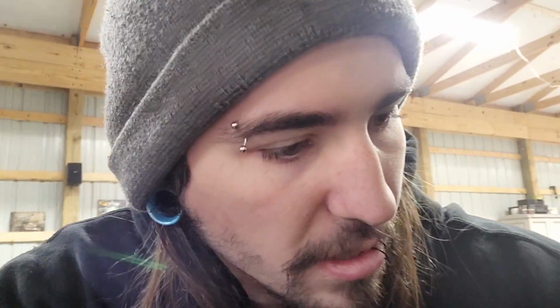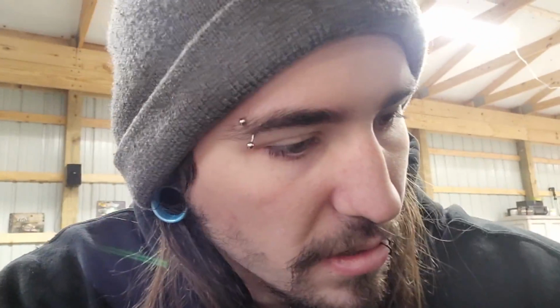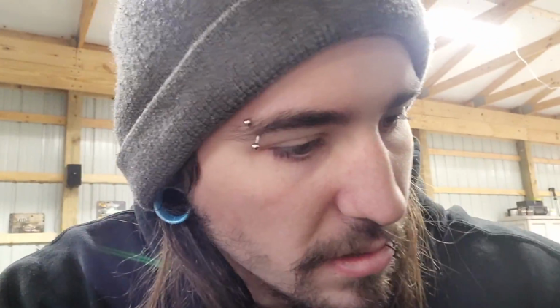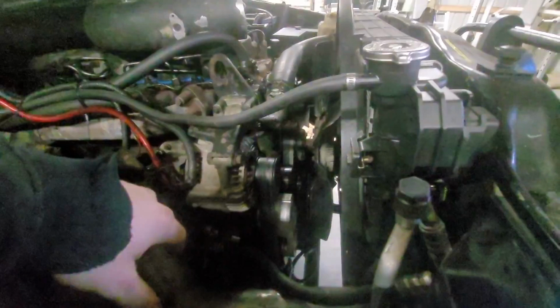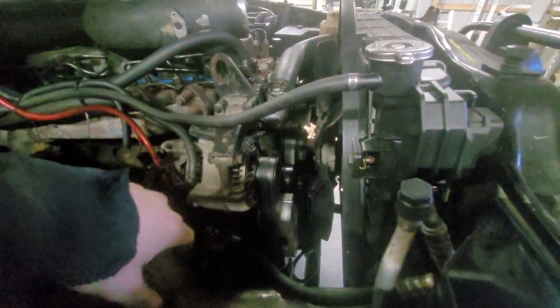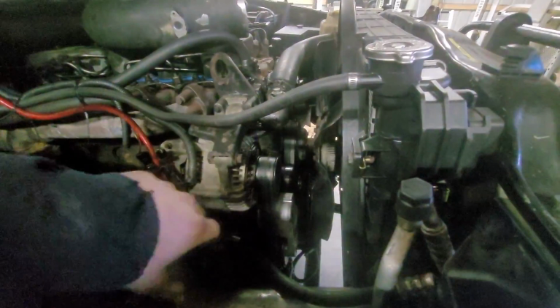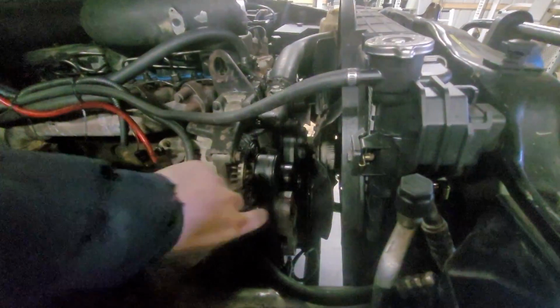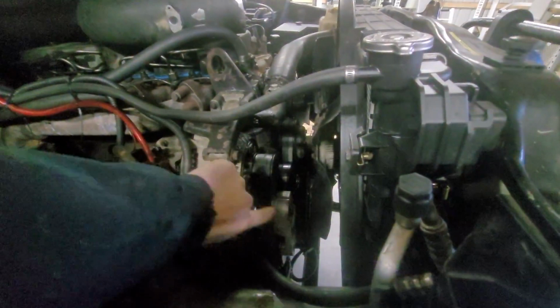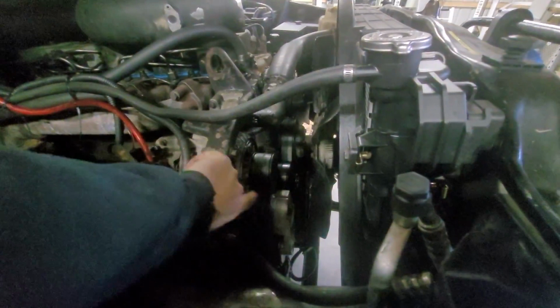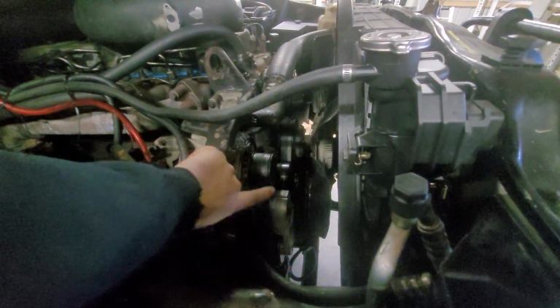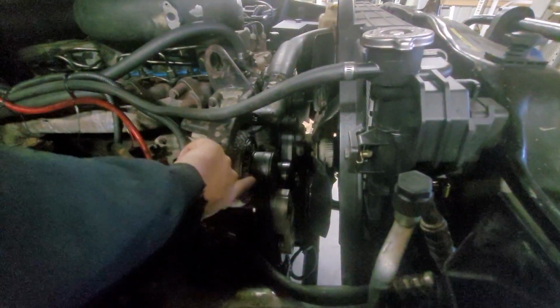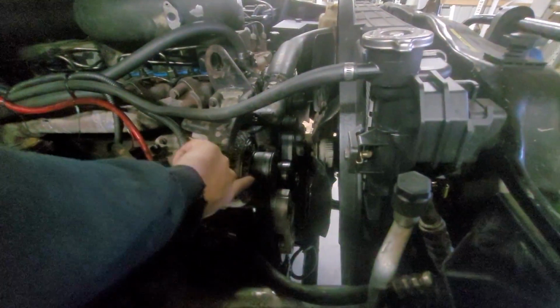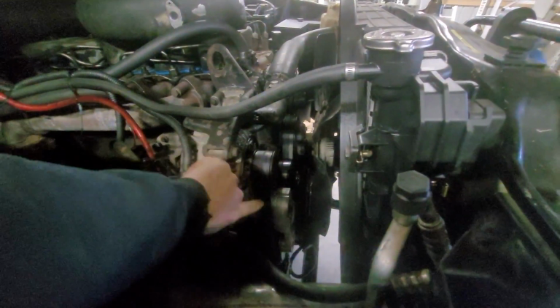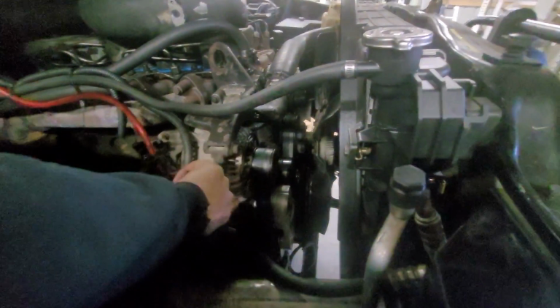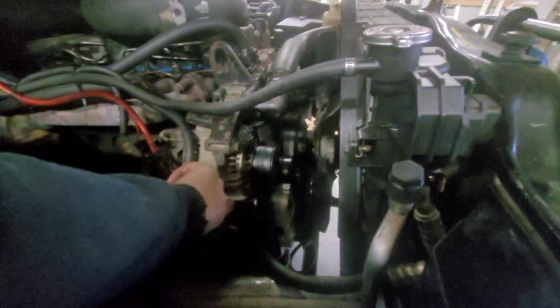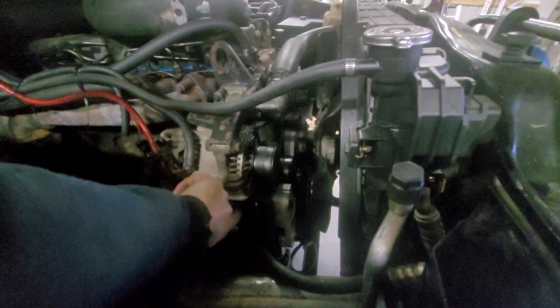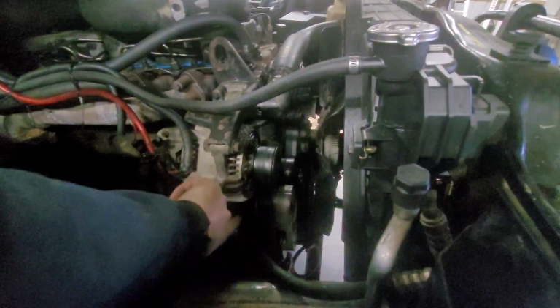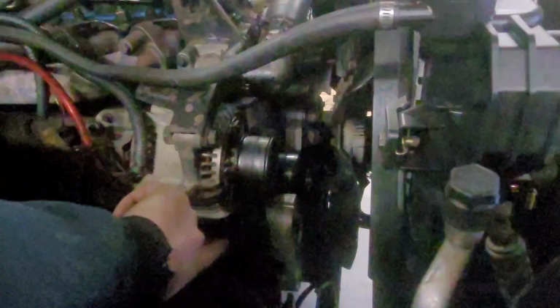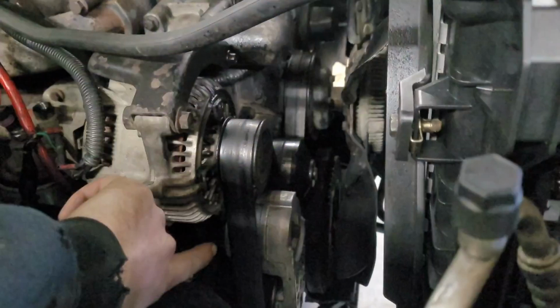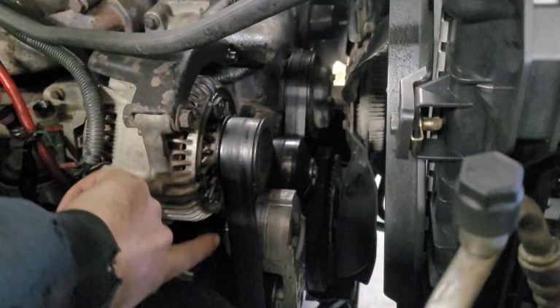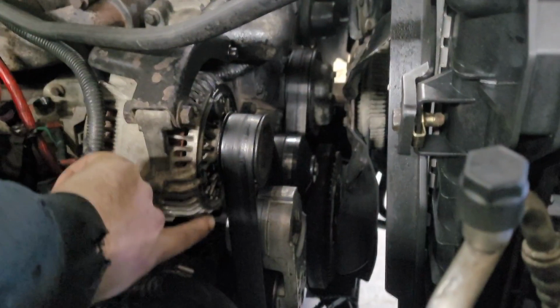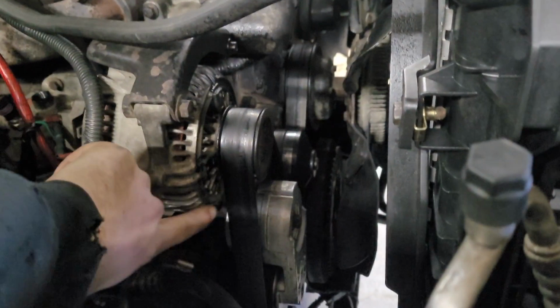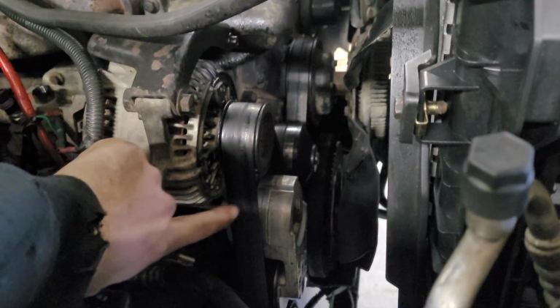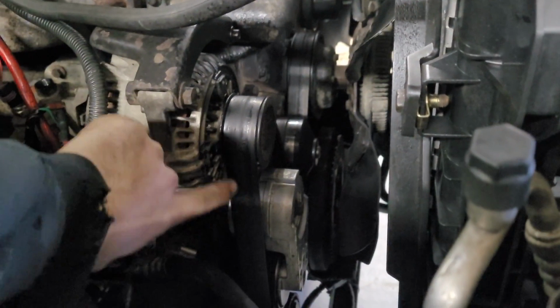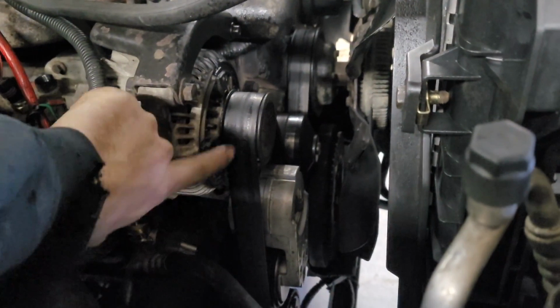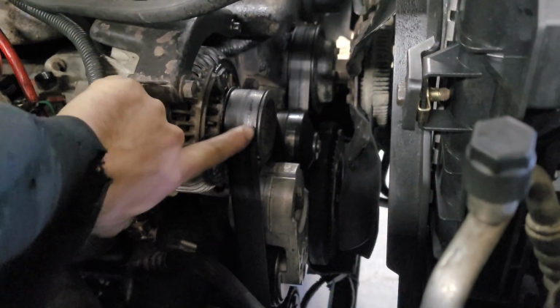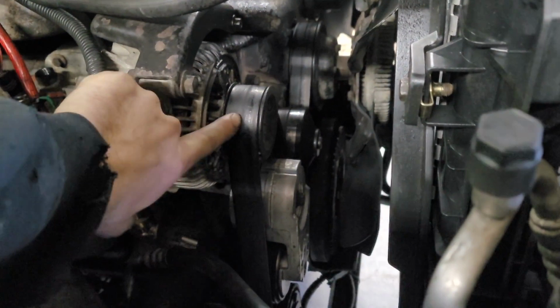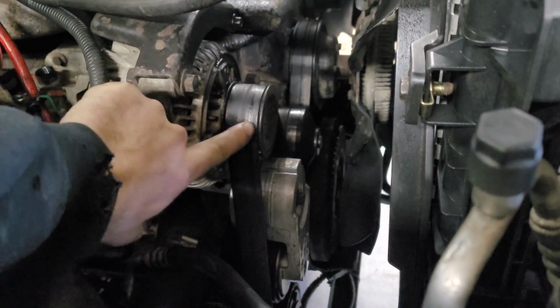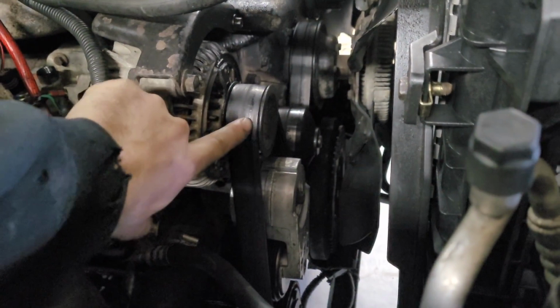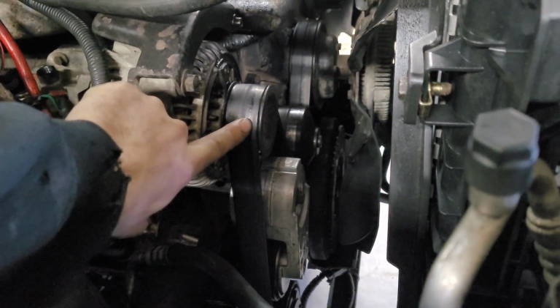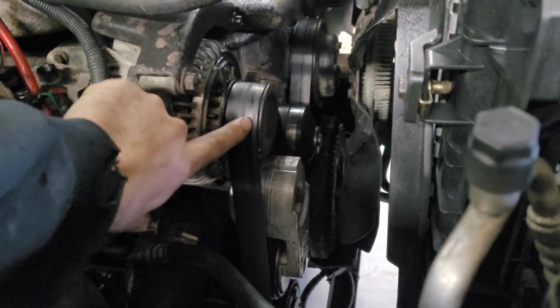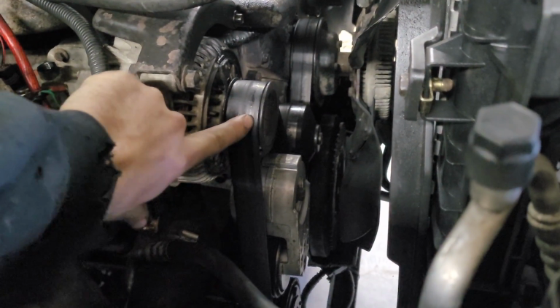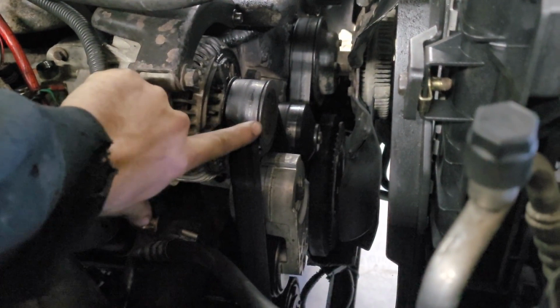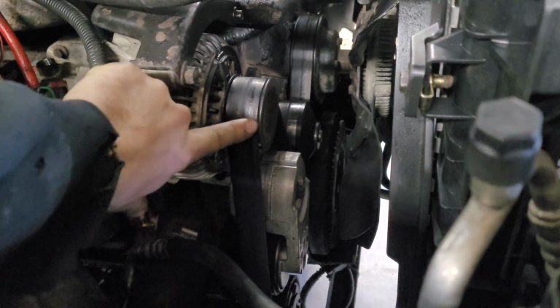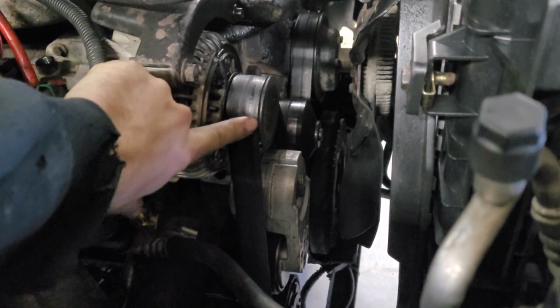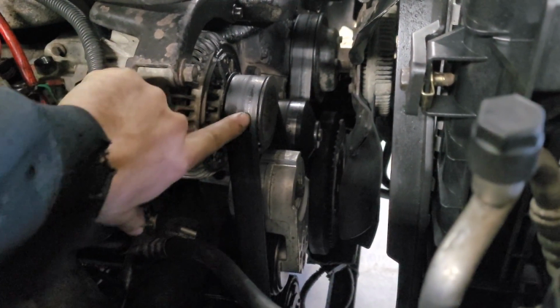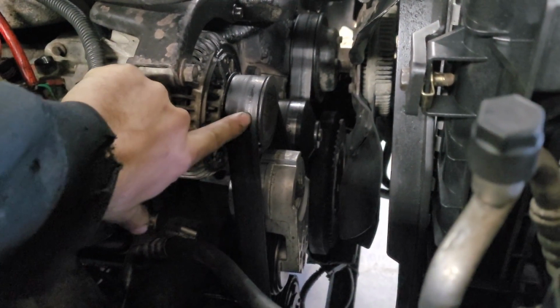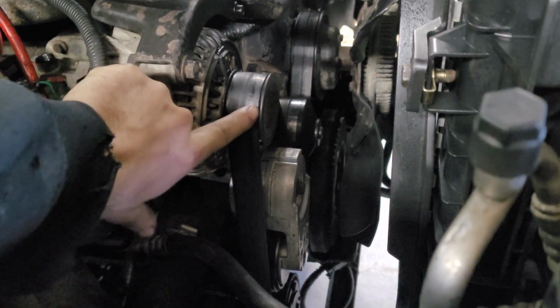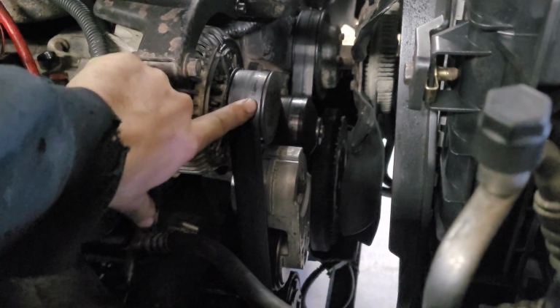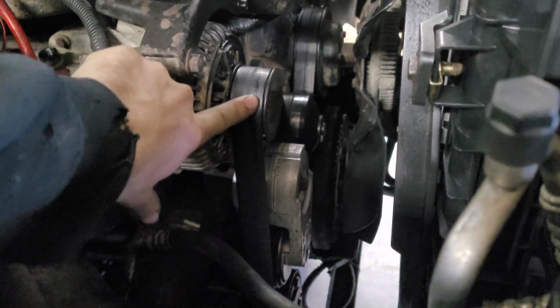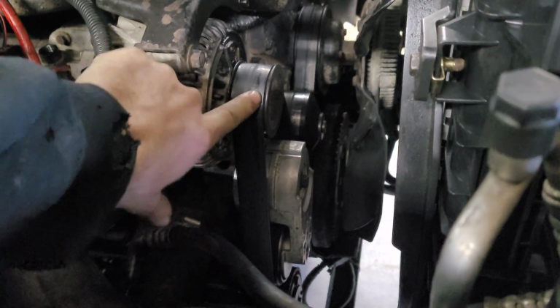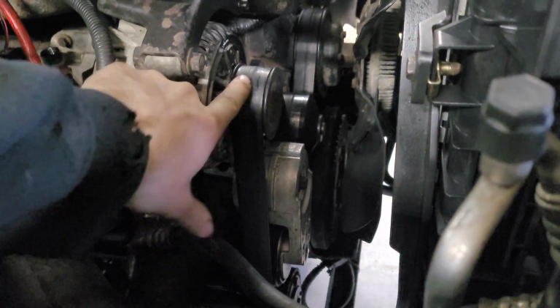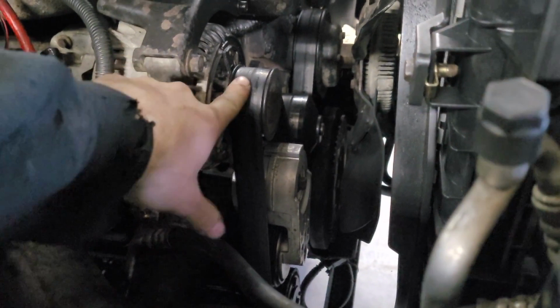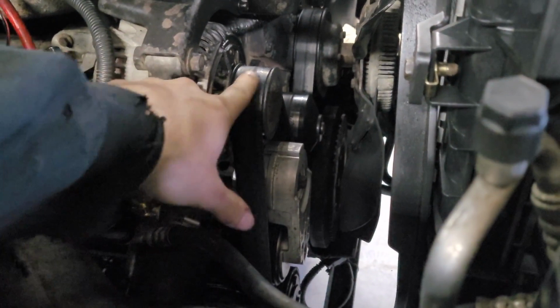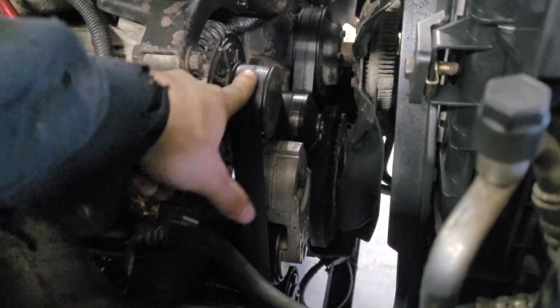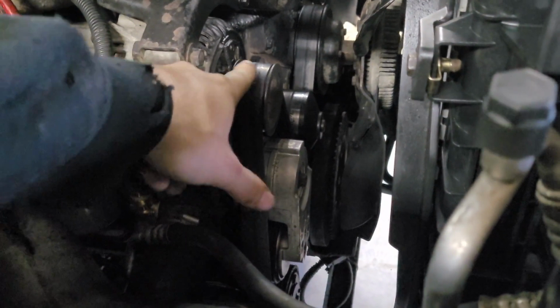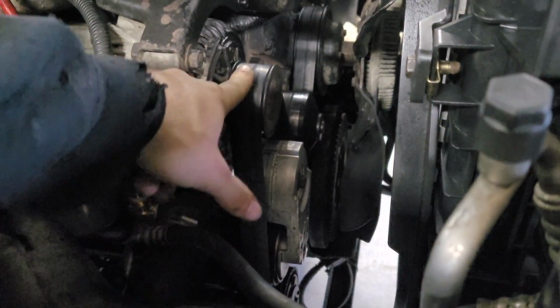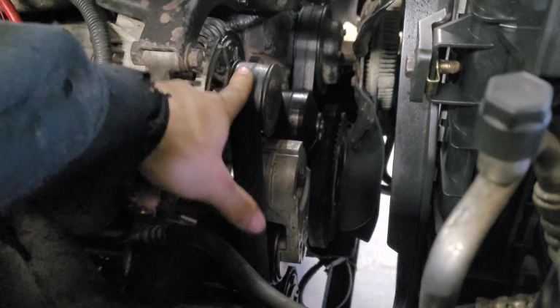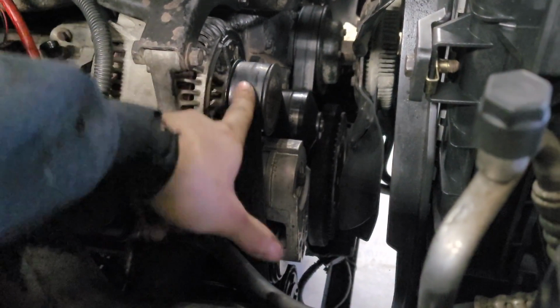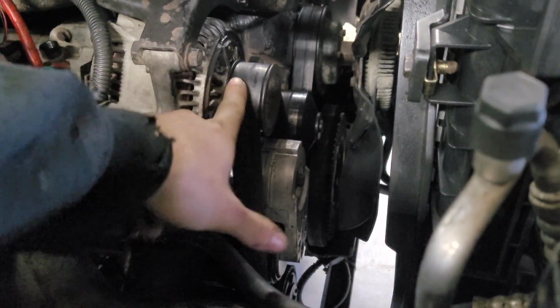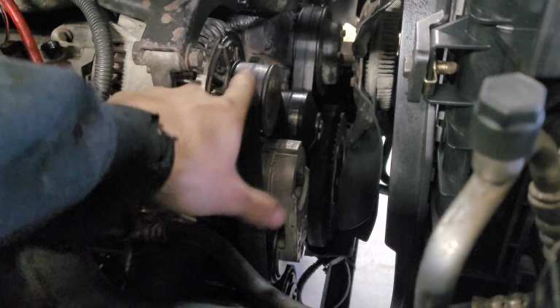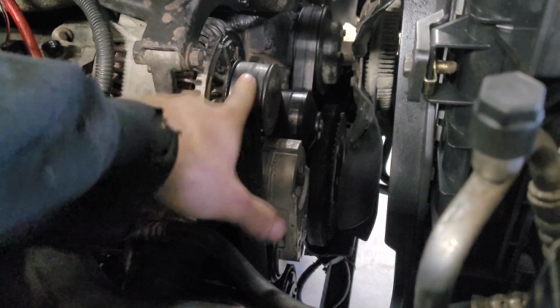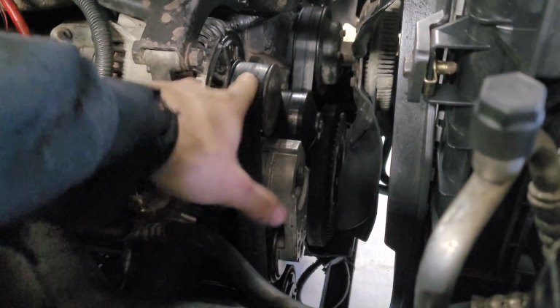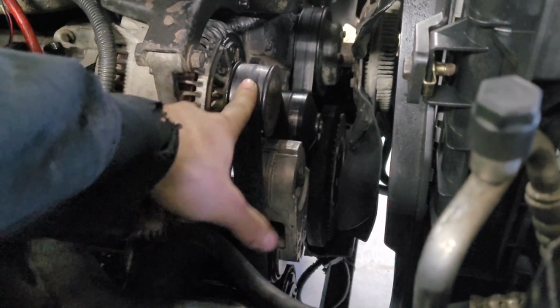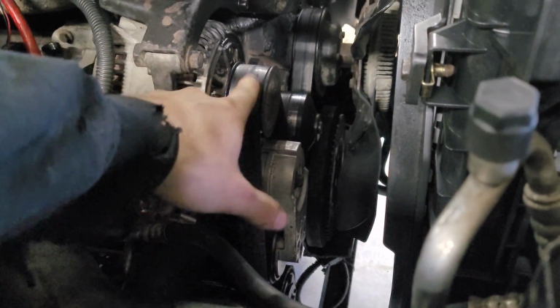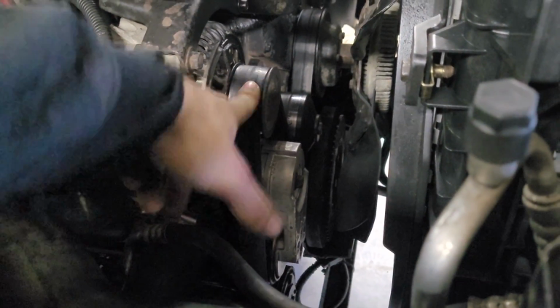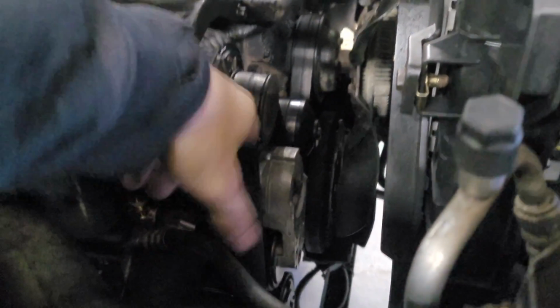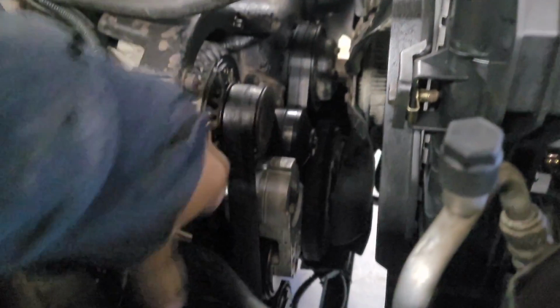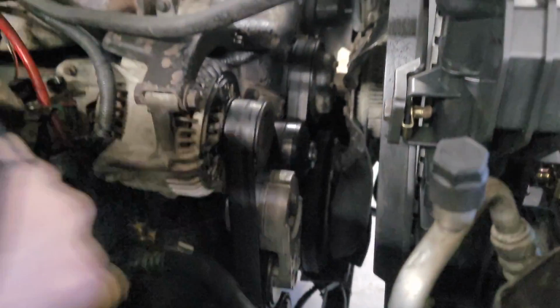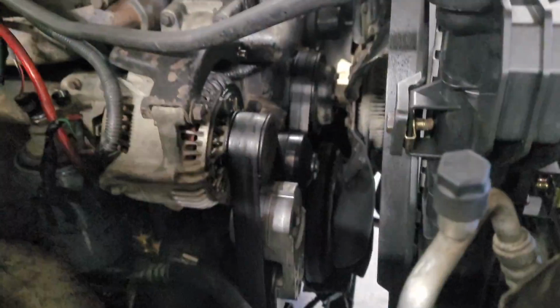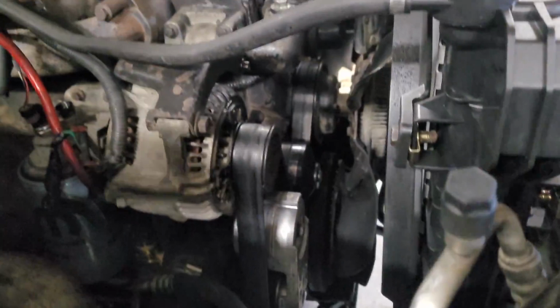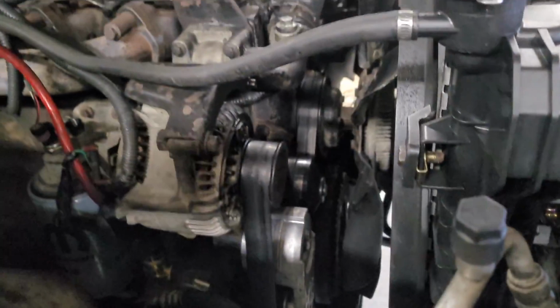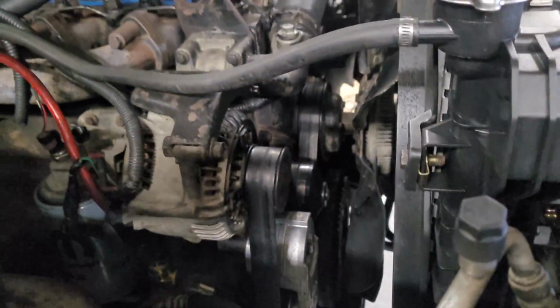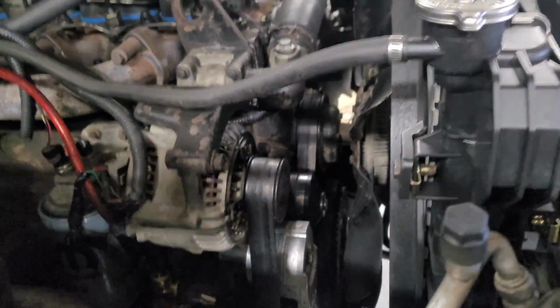I think we're losing our belt too - if you guys can see down in there, look at that. I think I'm going to have to replace this belt soon. That's going to suck.